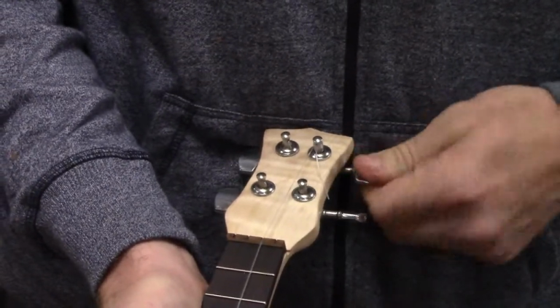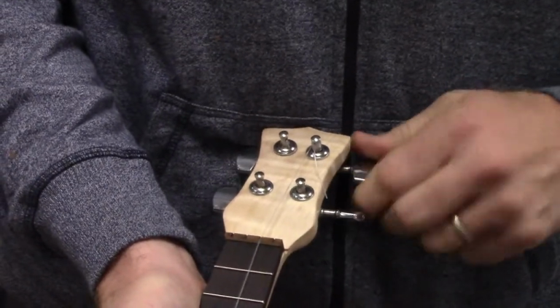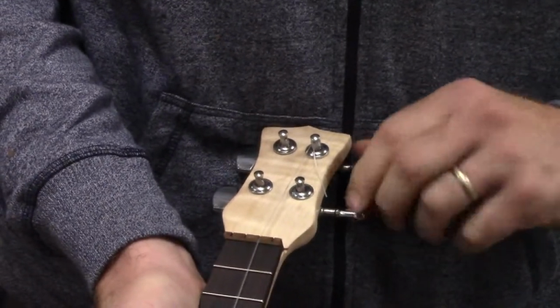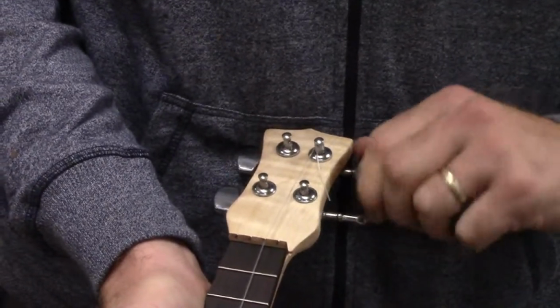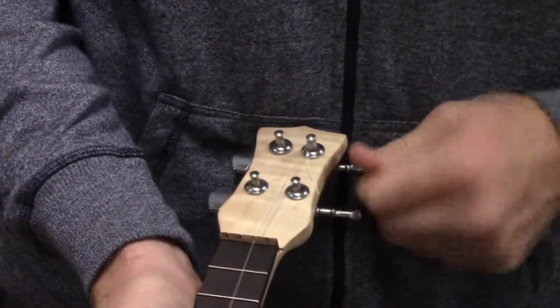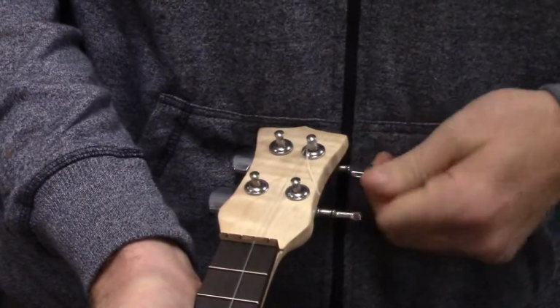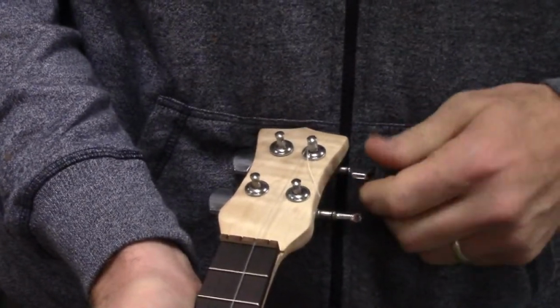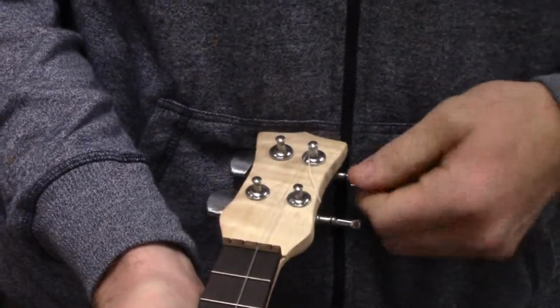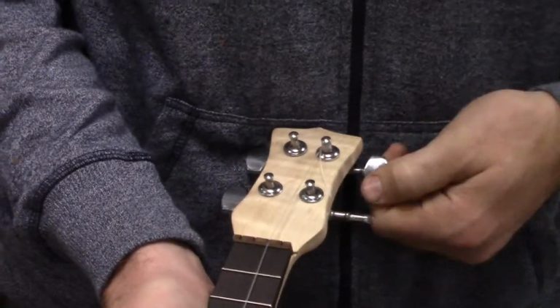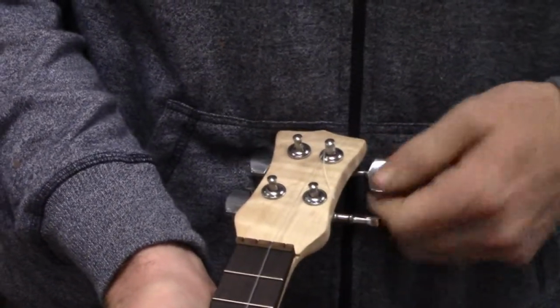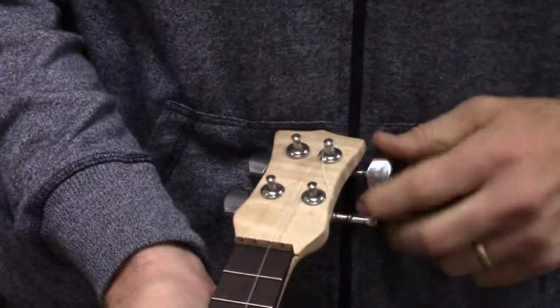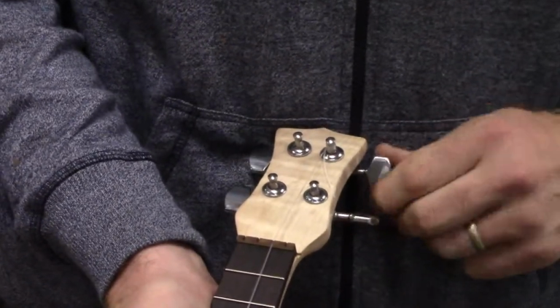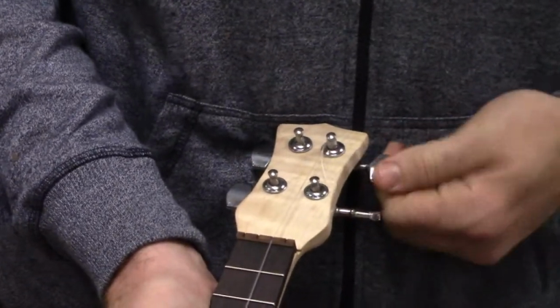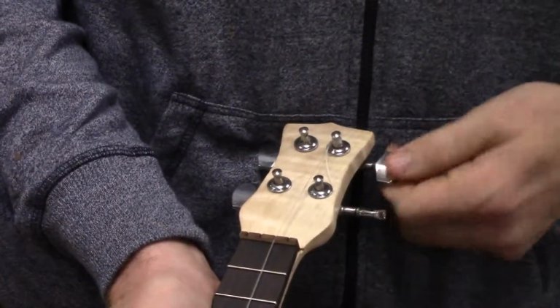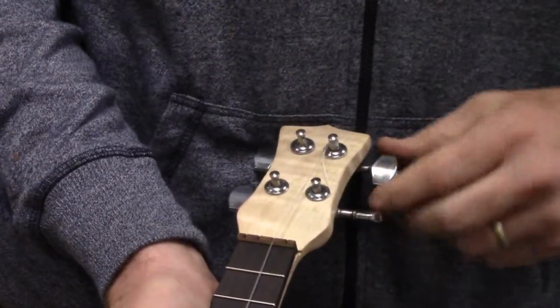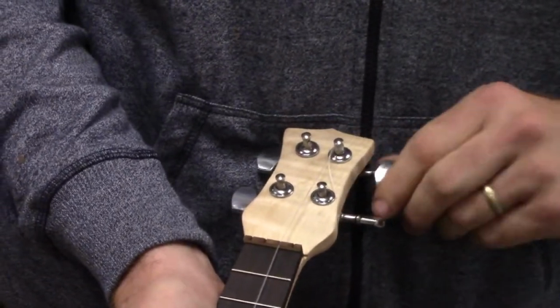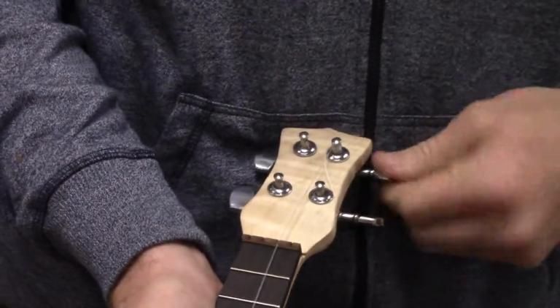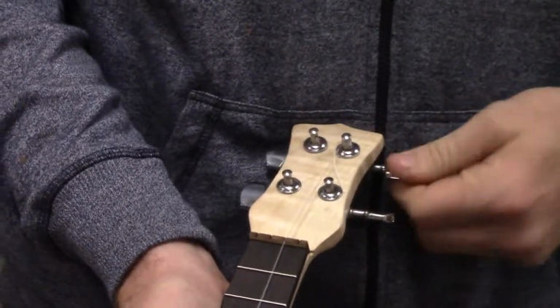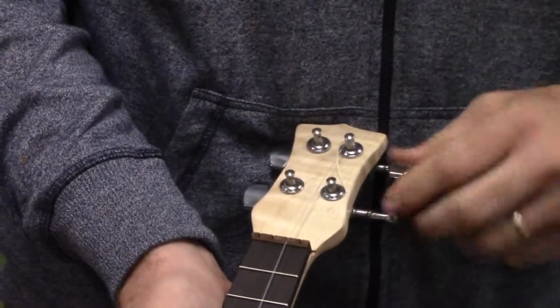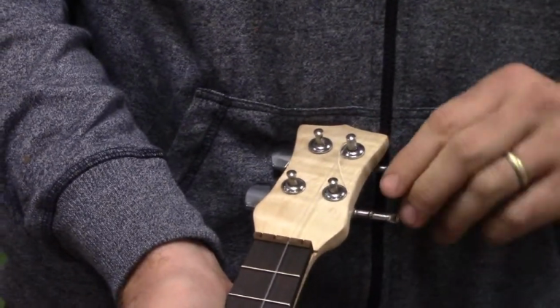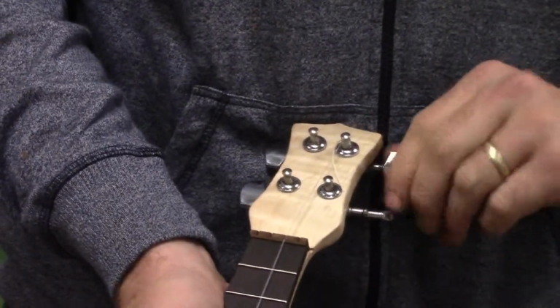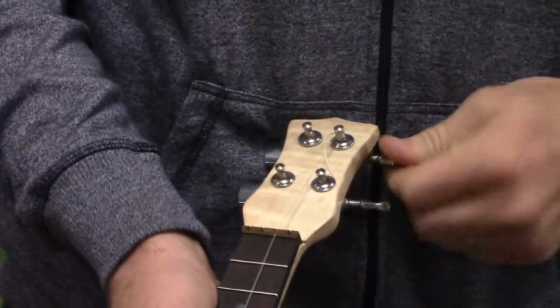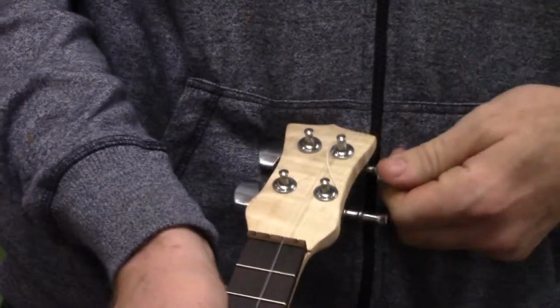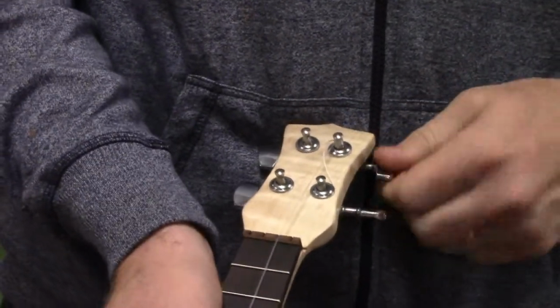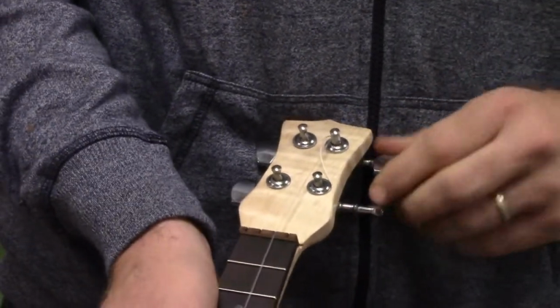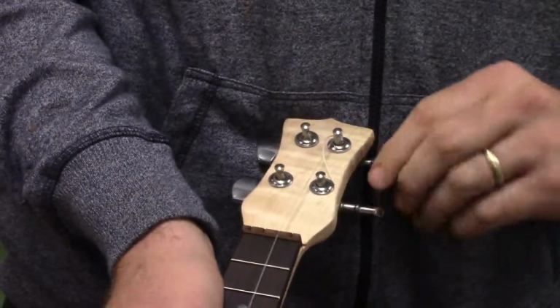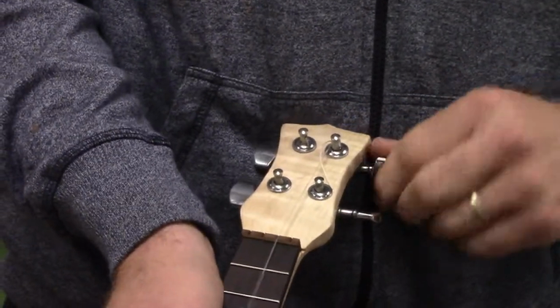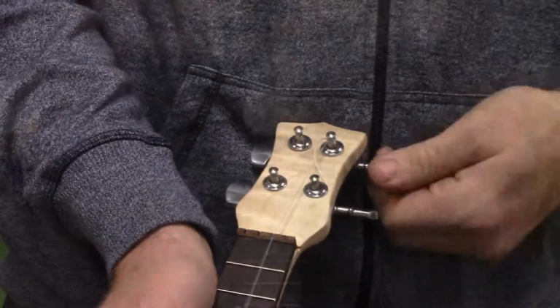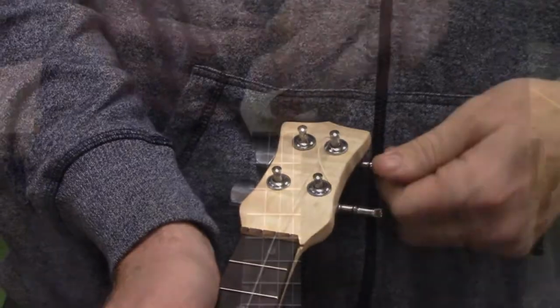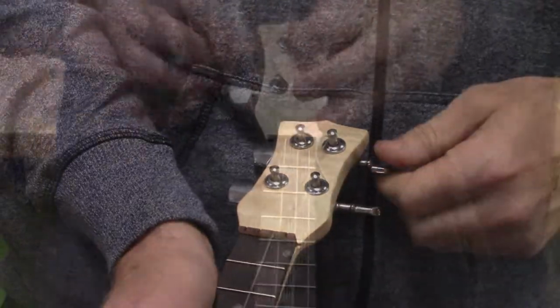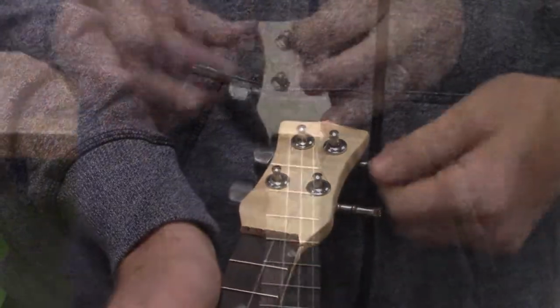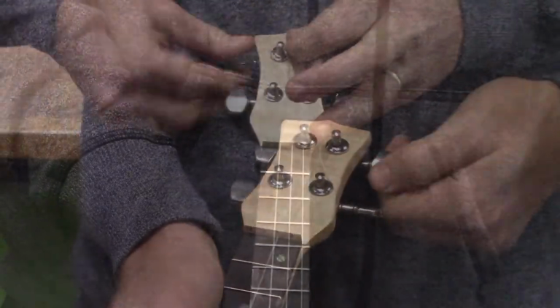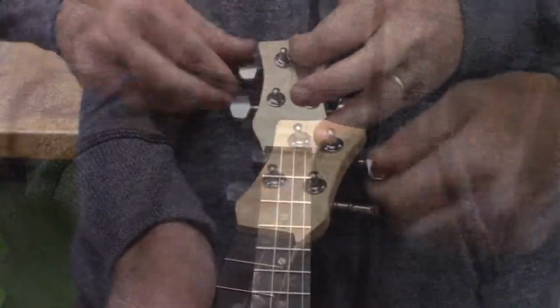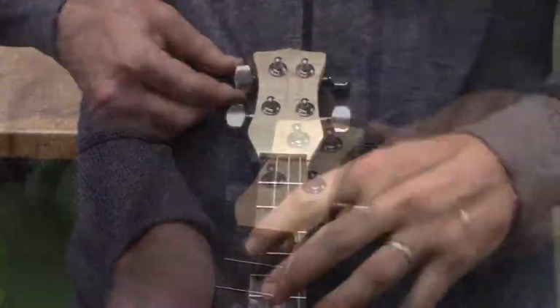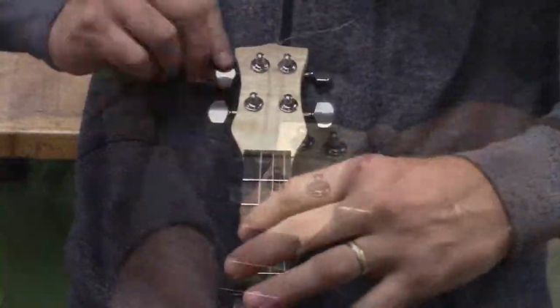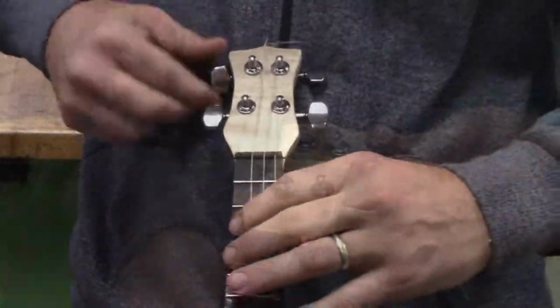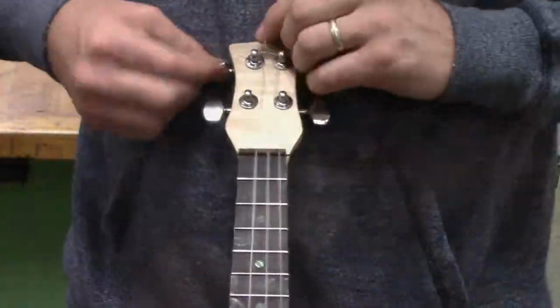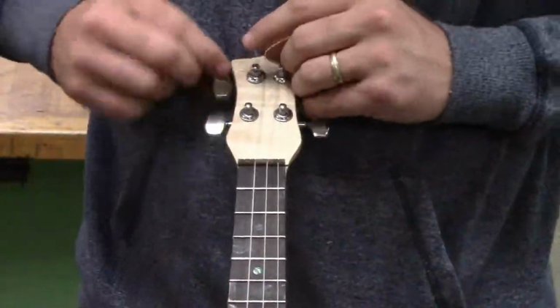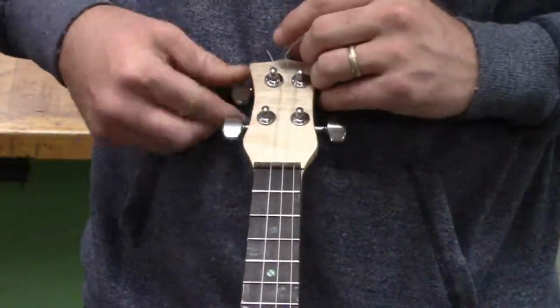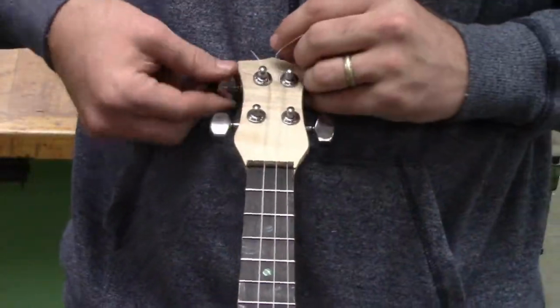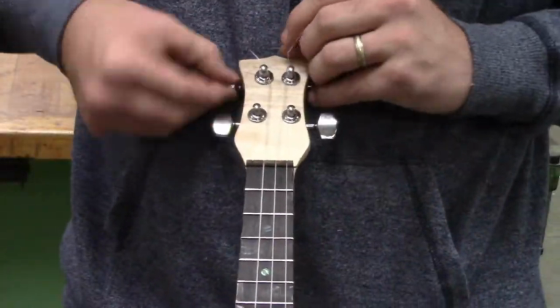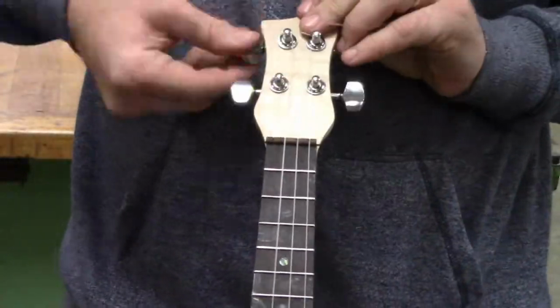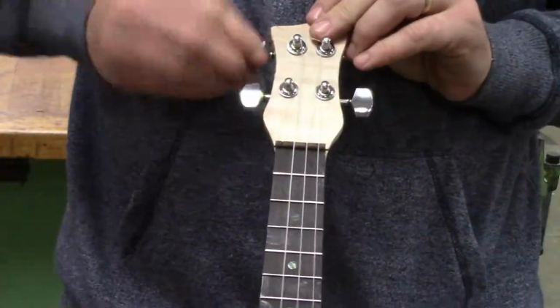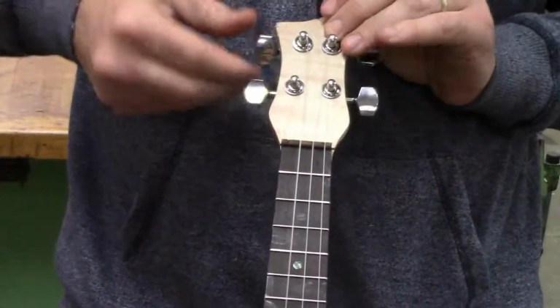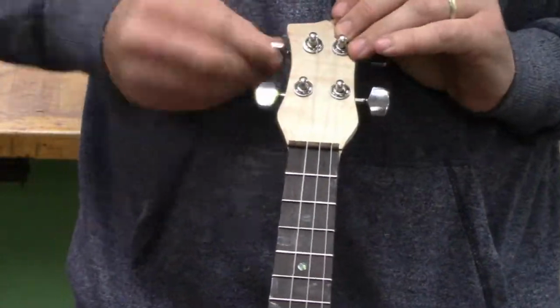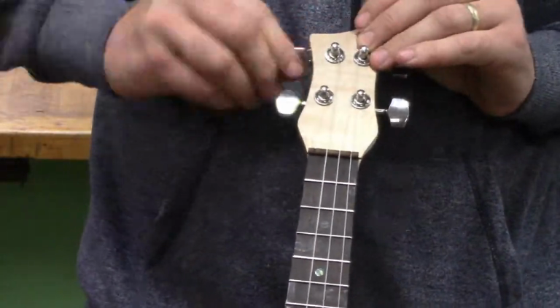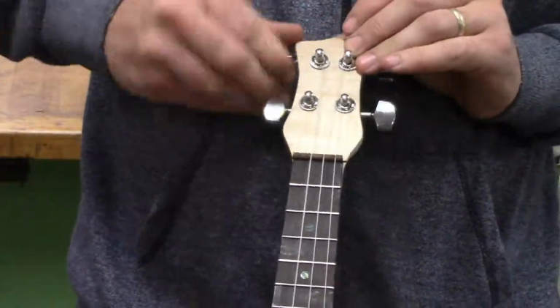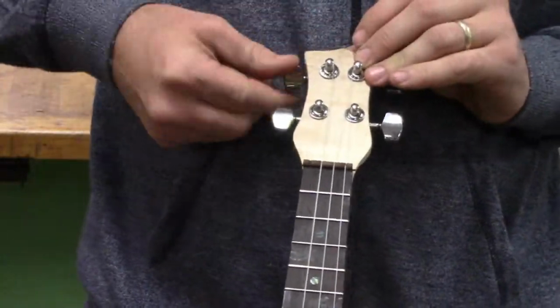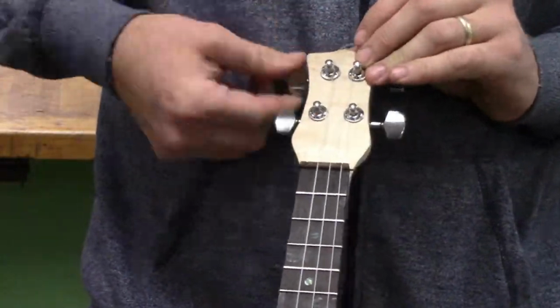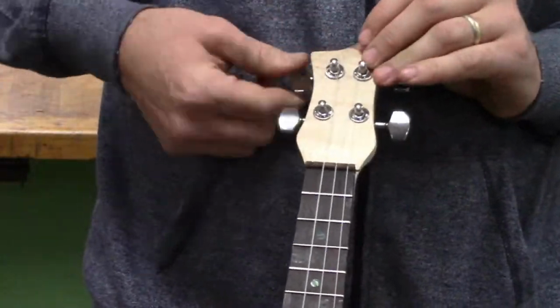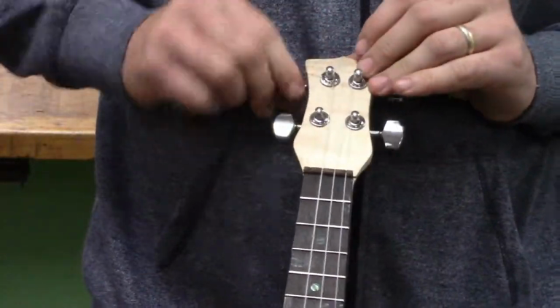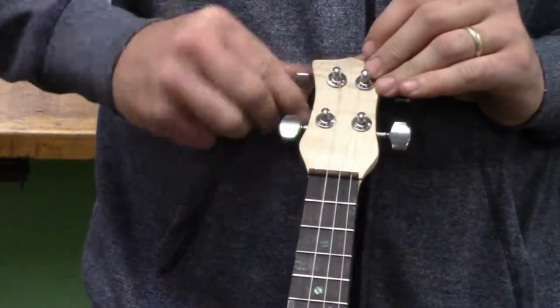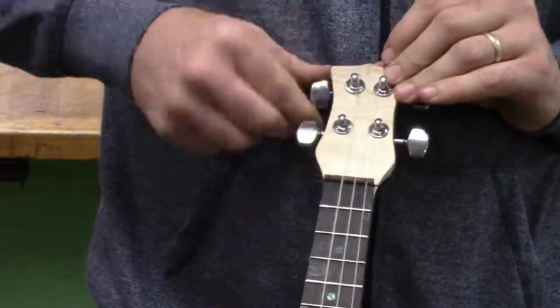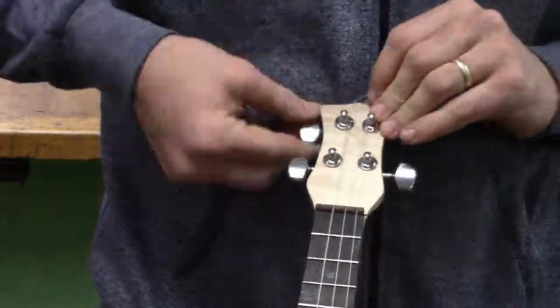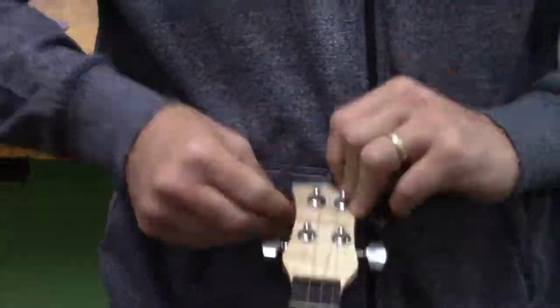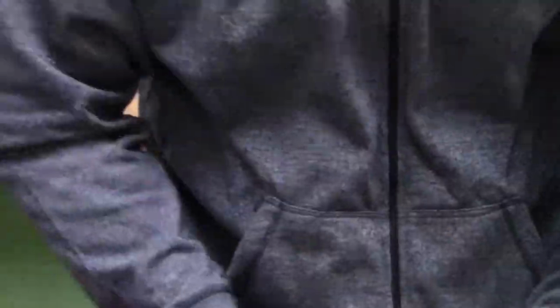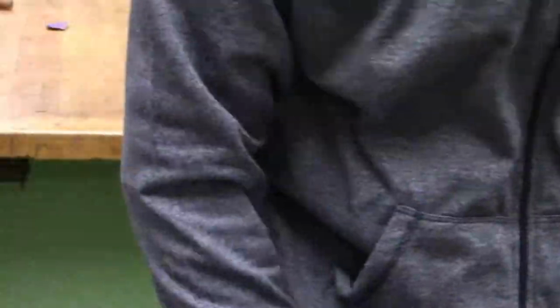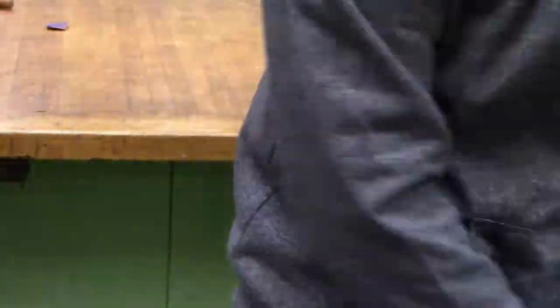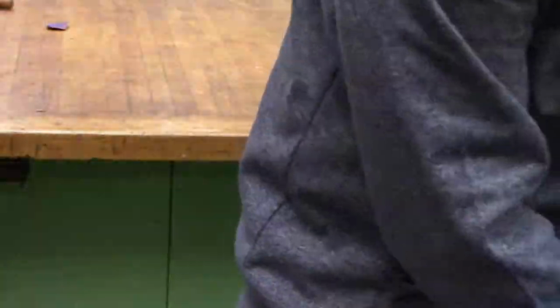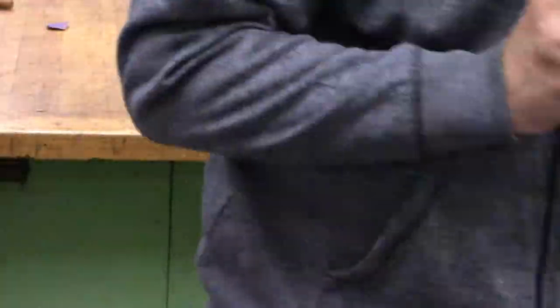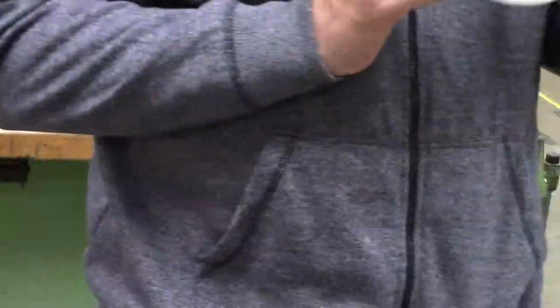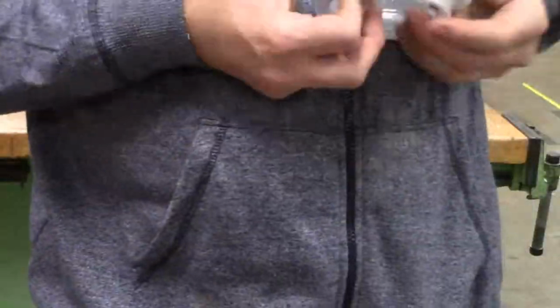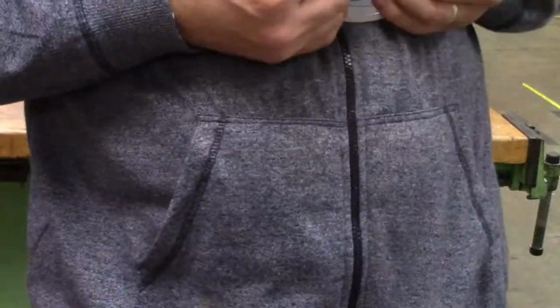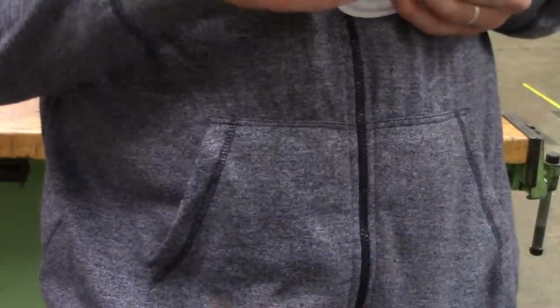I tend to get all of my strings on here first, and then I'll end up tuning the entire thing.